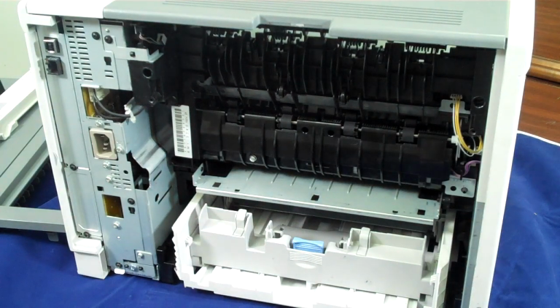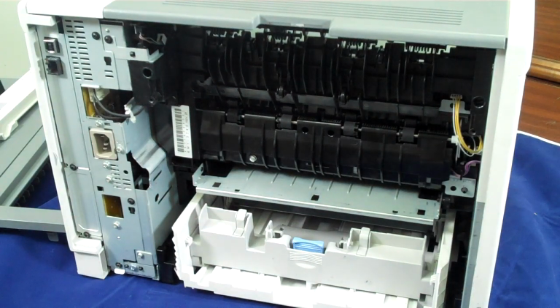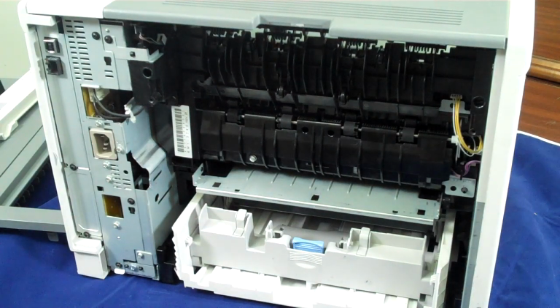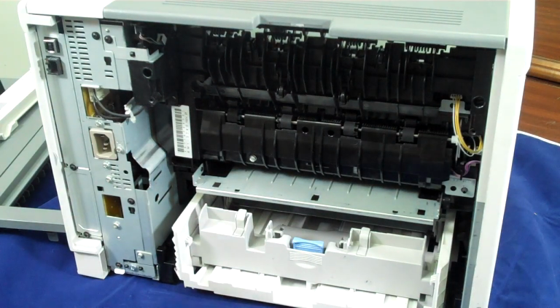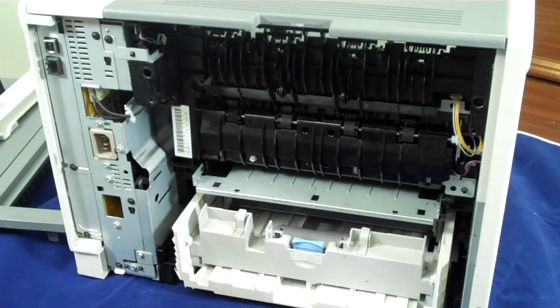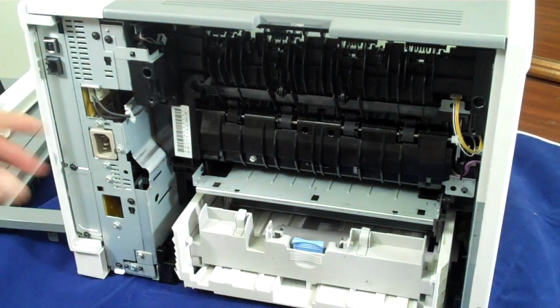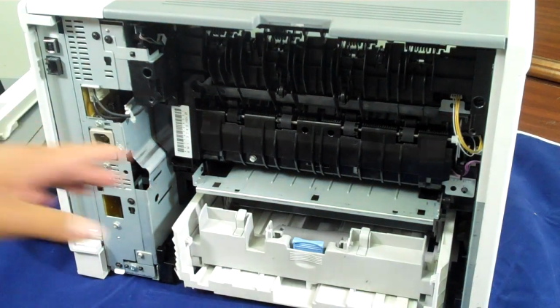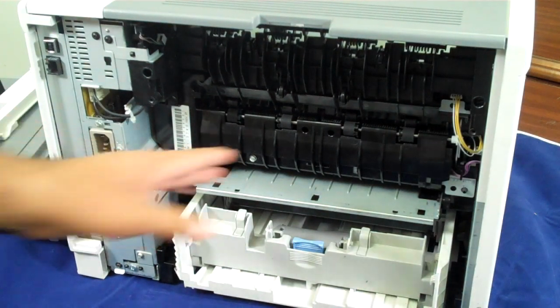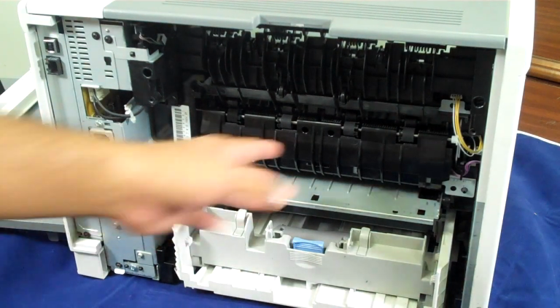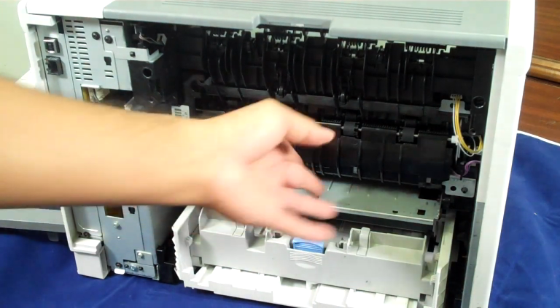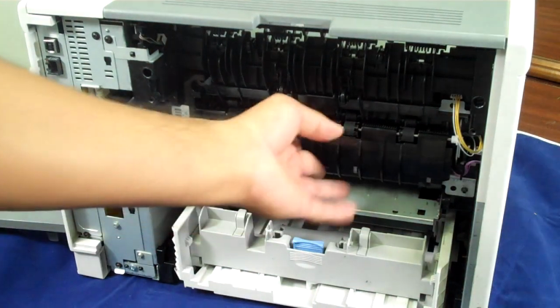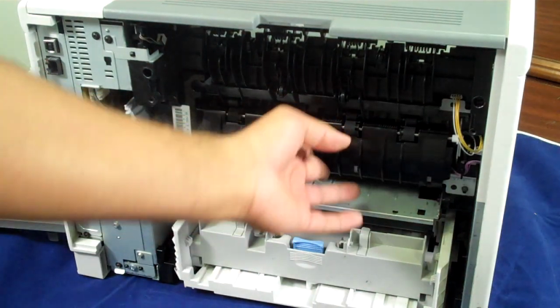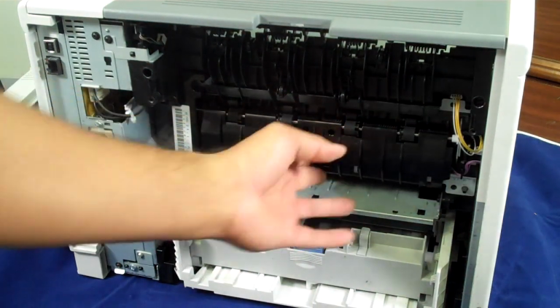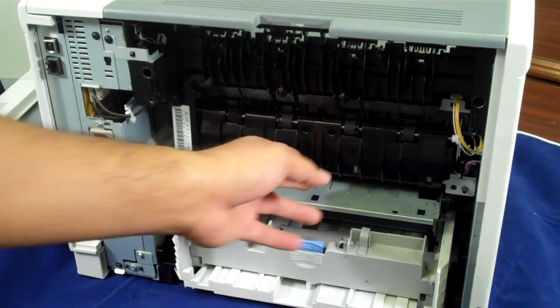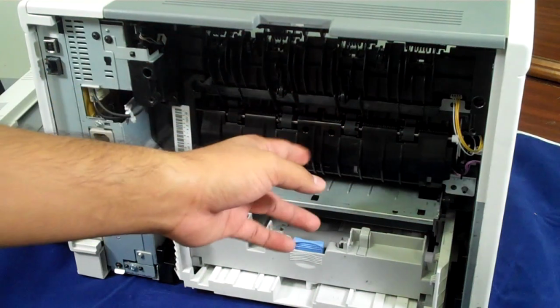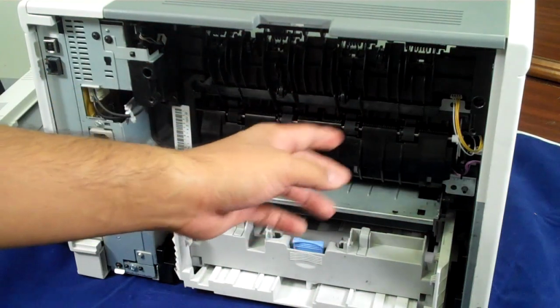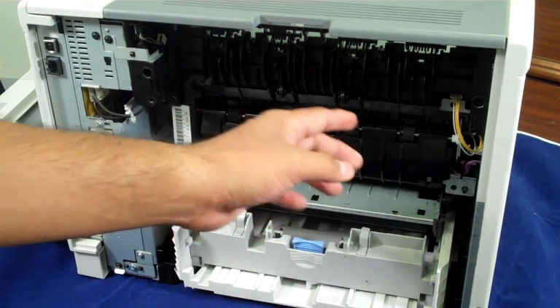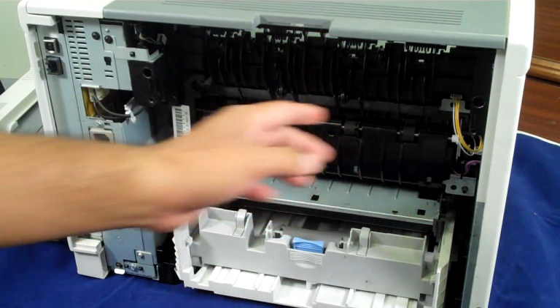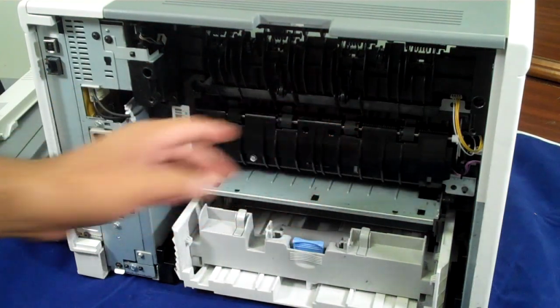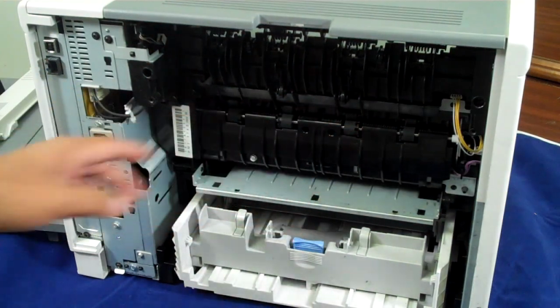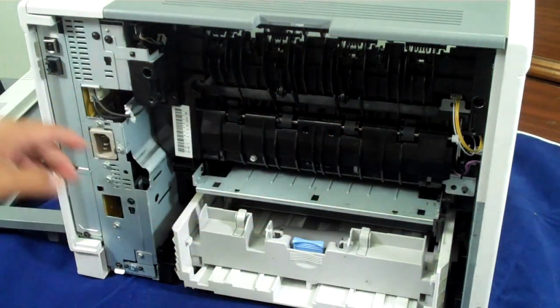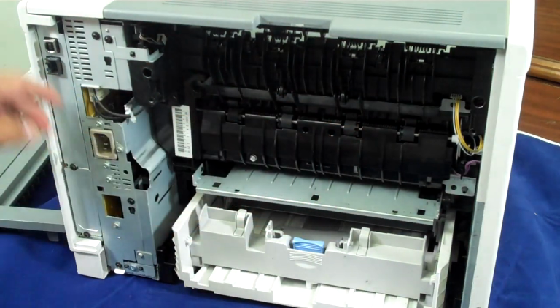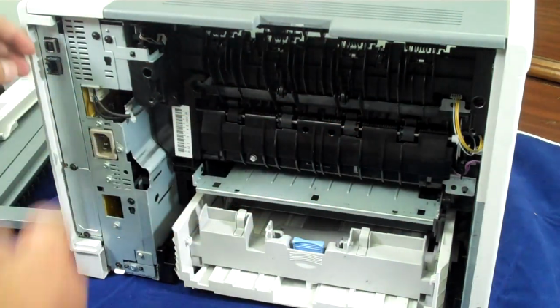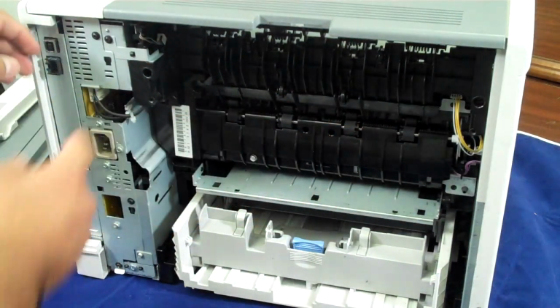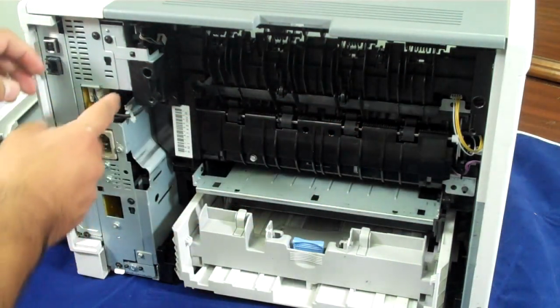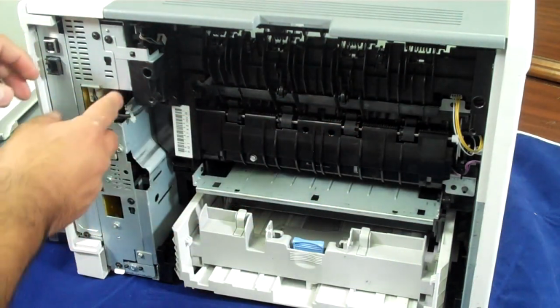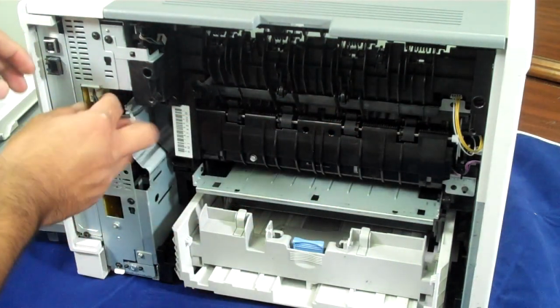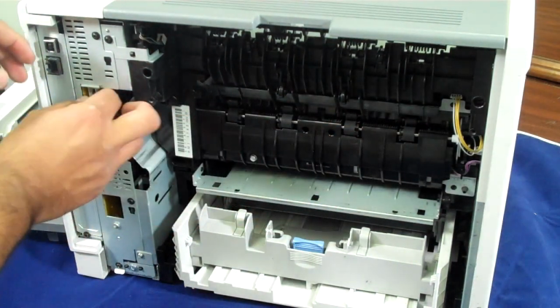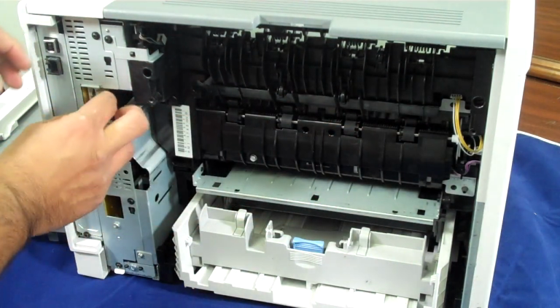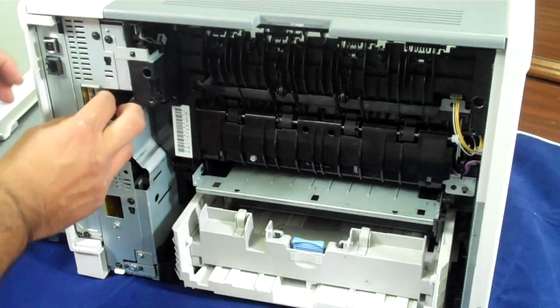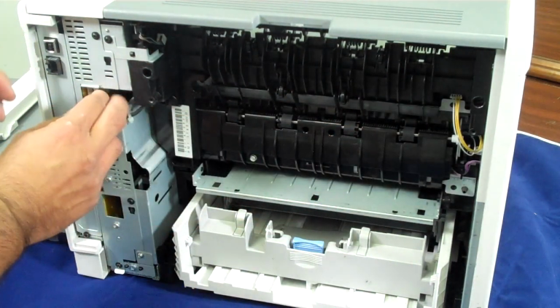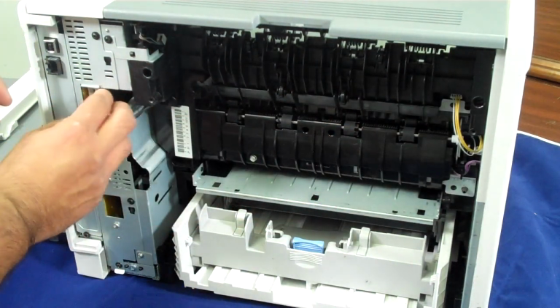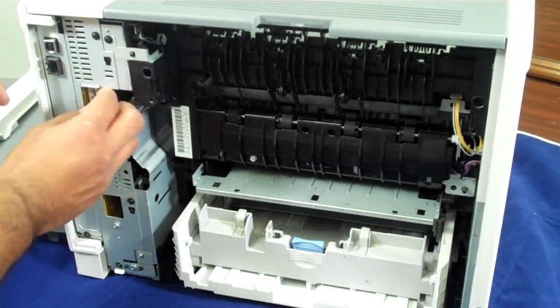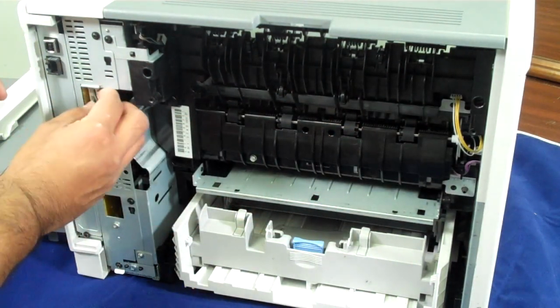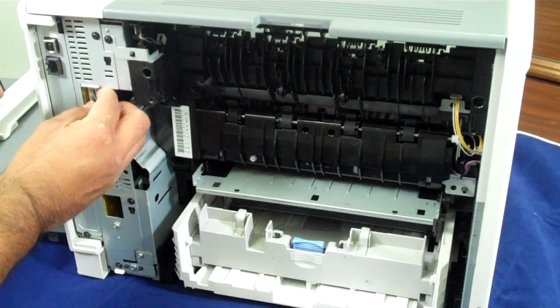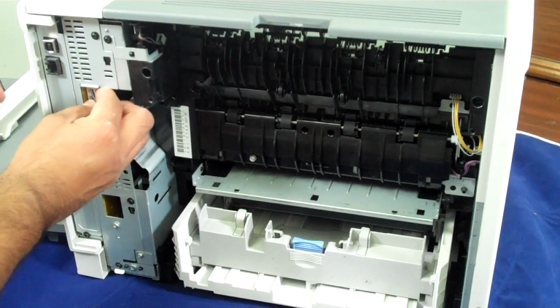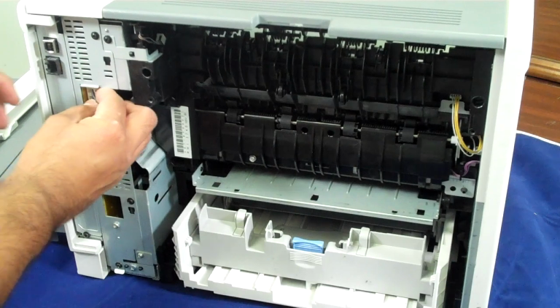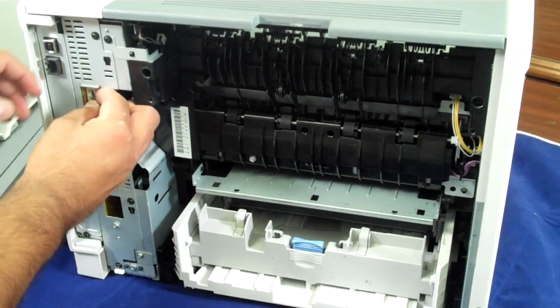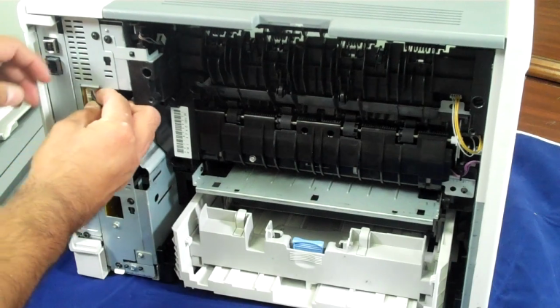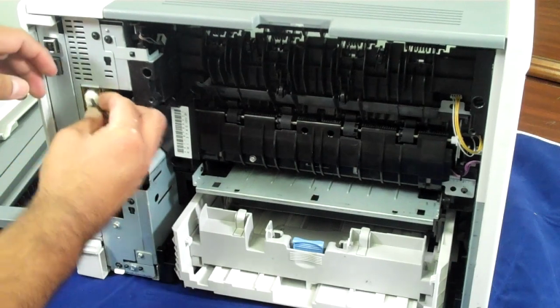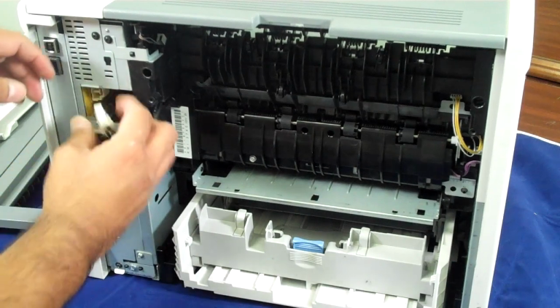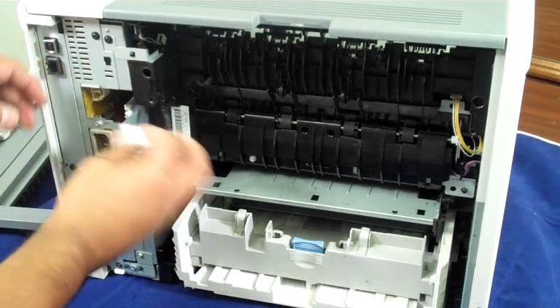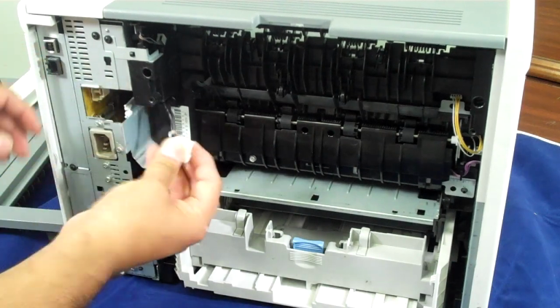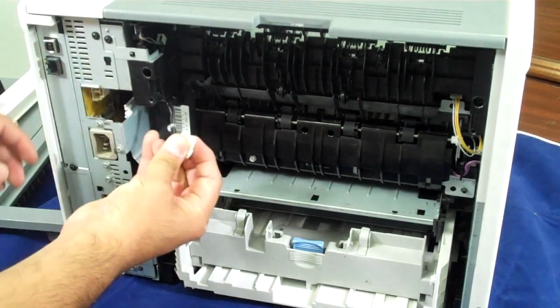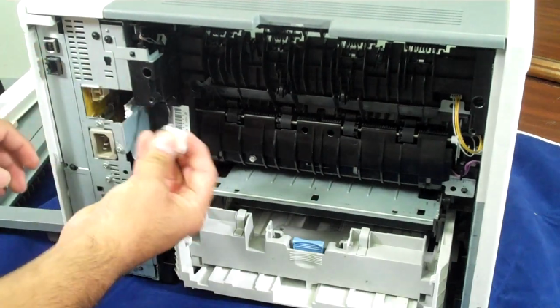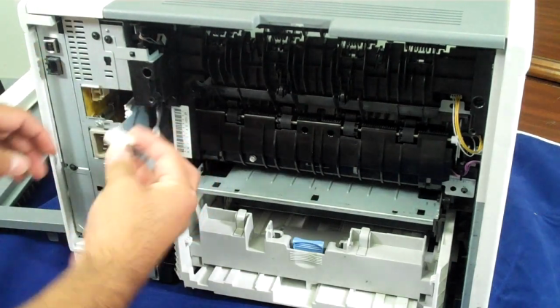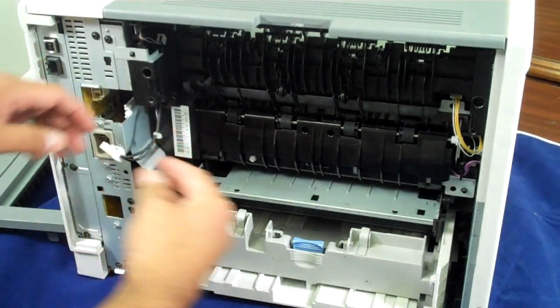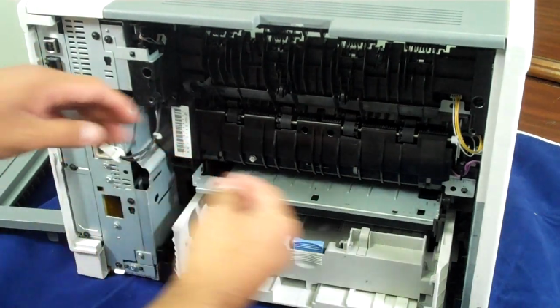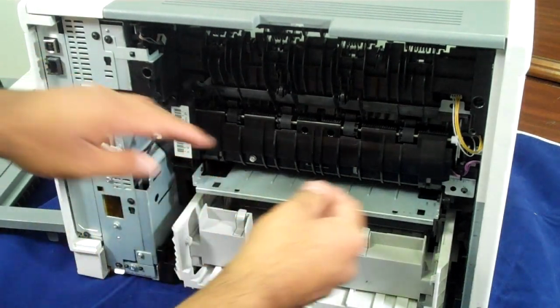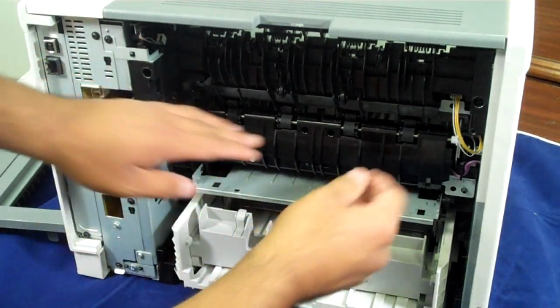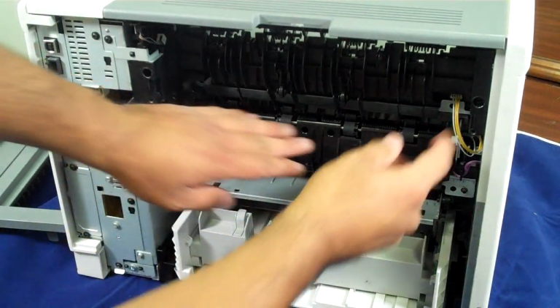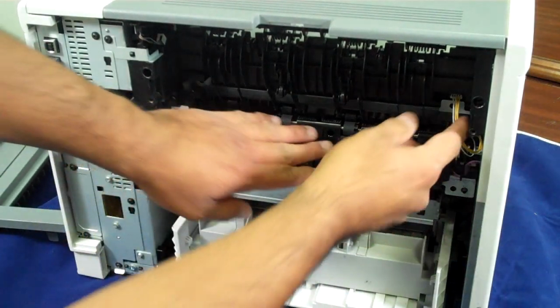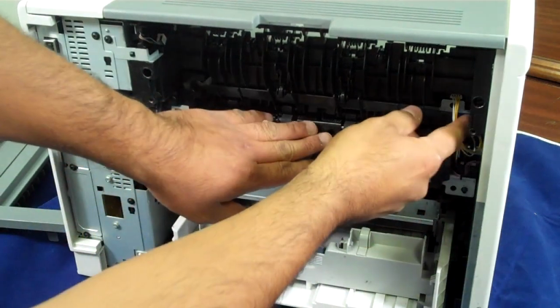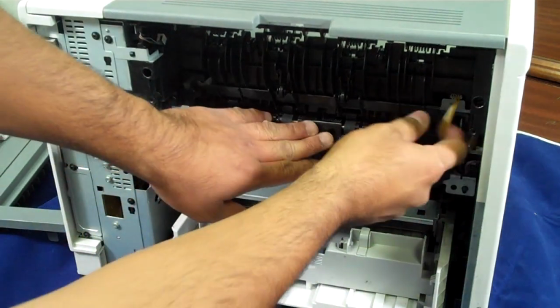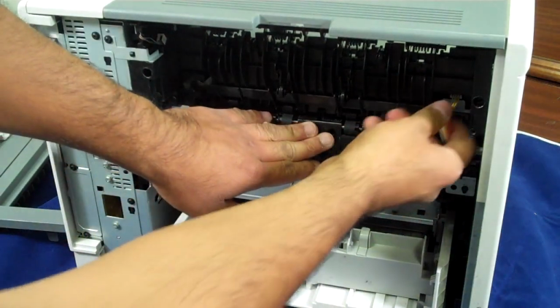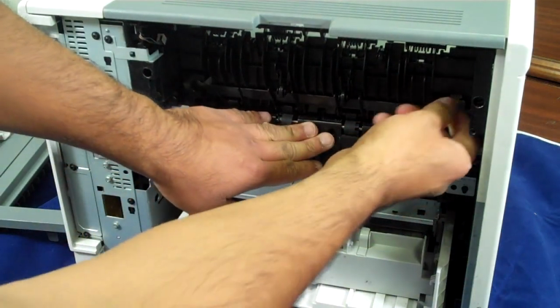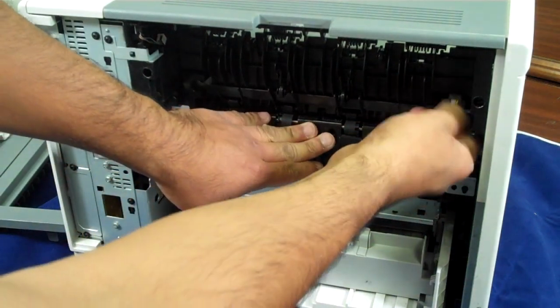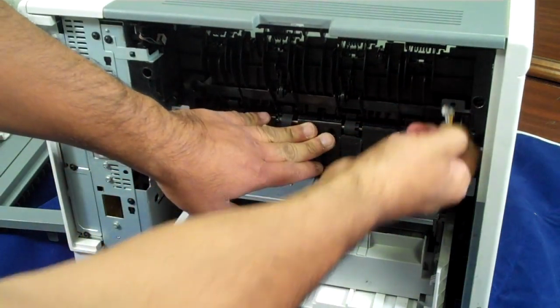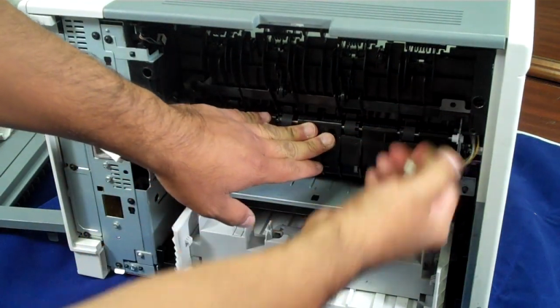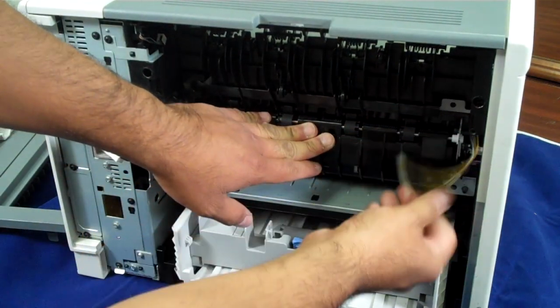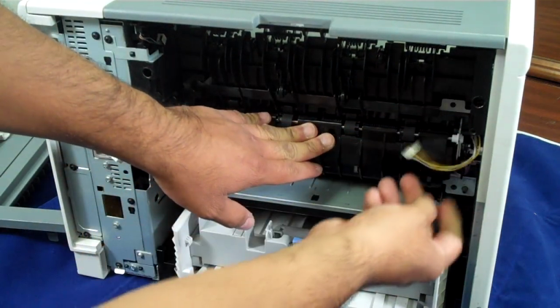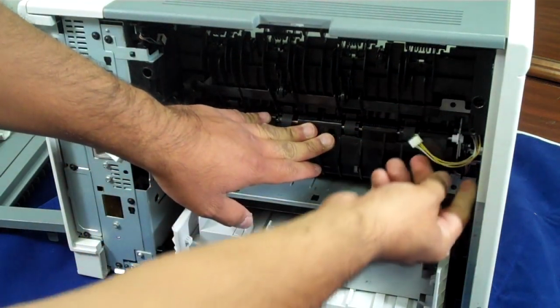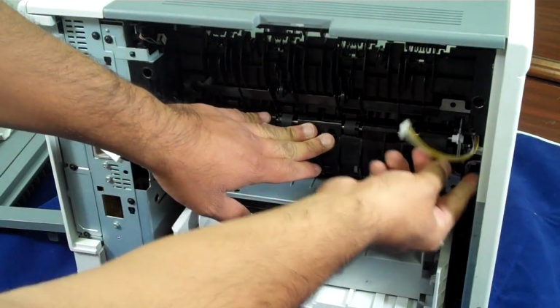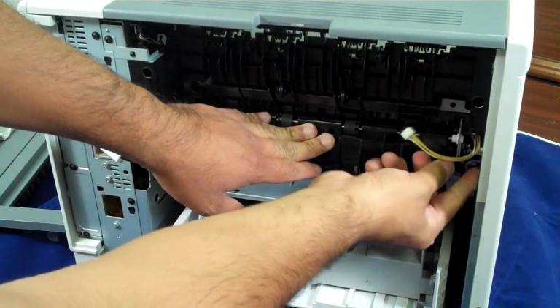The fuser itself has three connections: one on this side comes off, and two on this side.